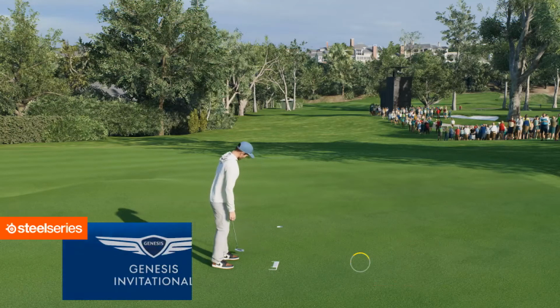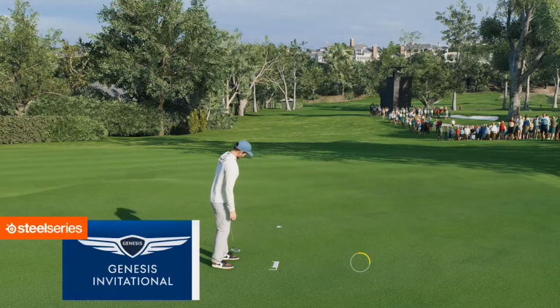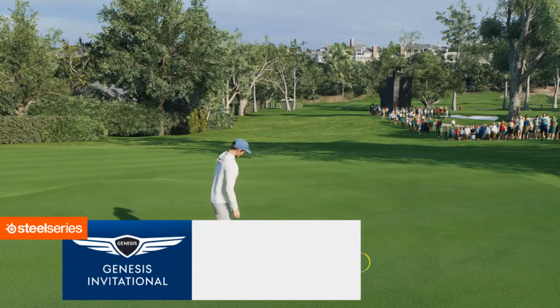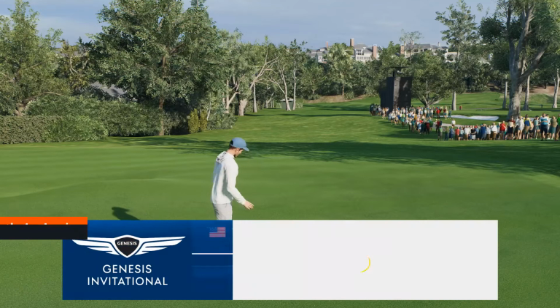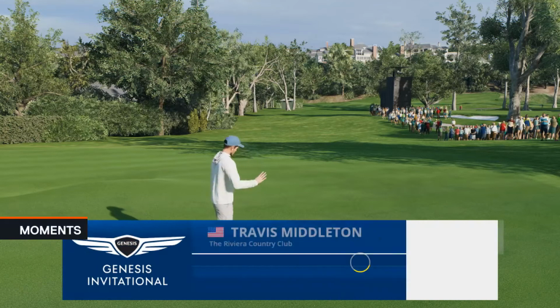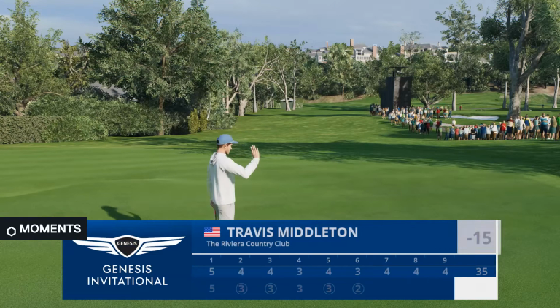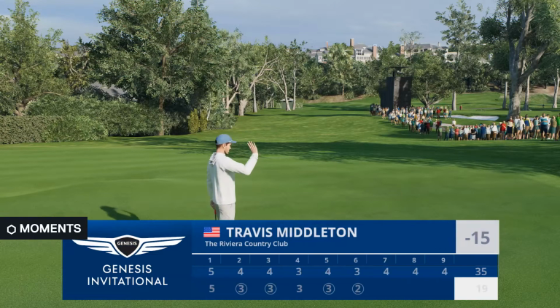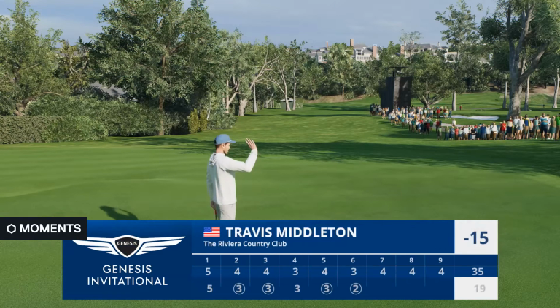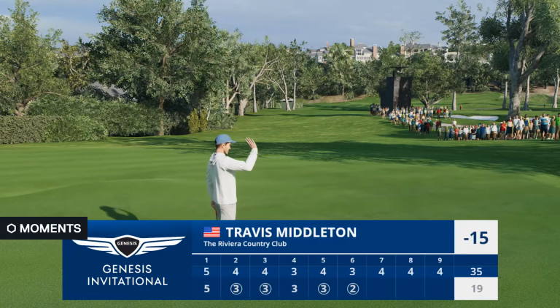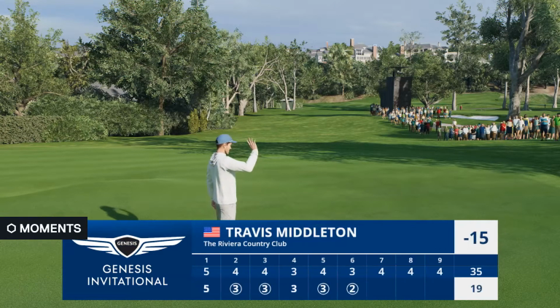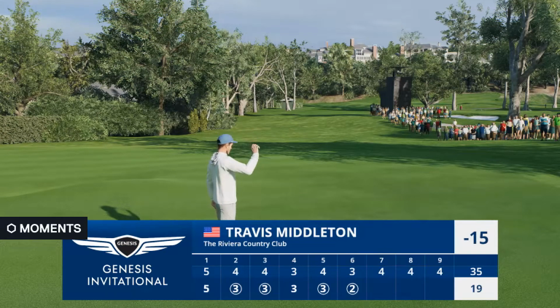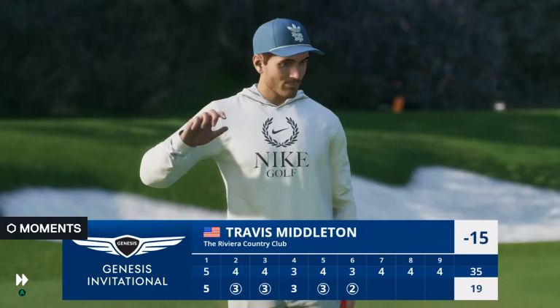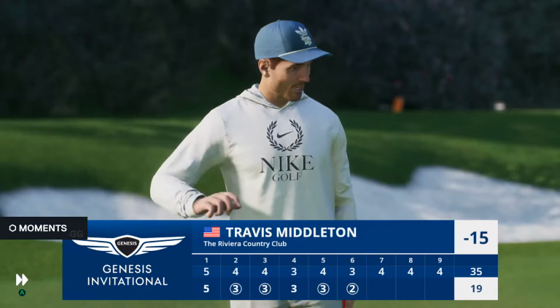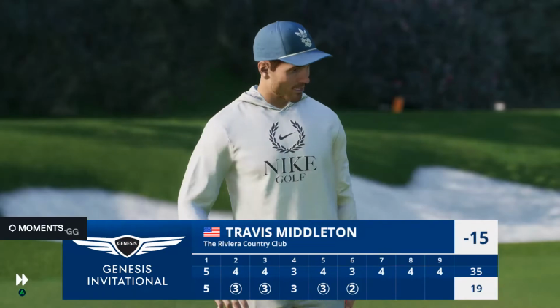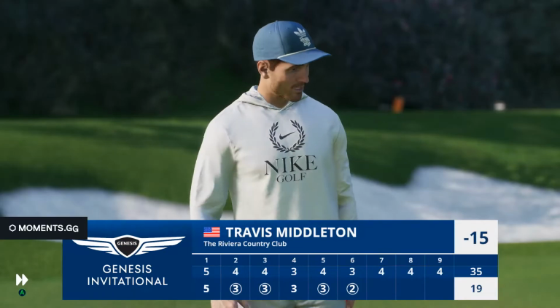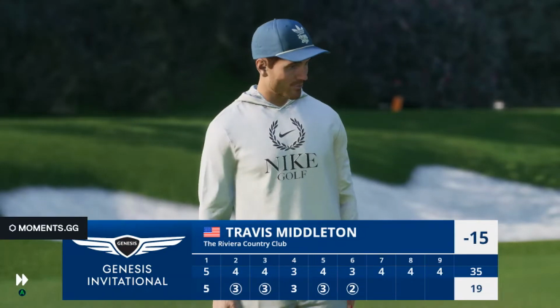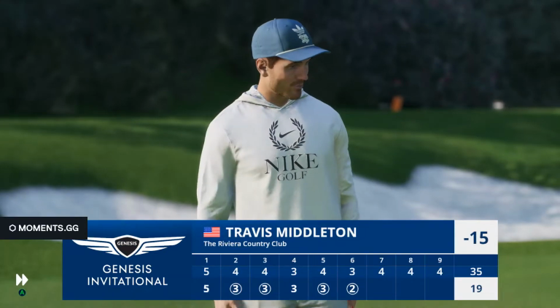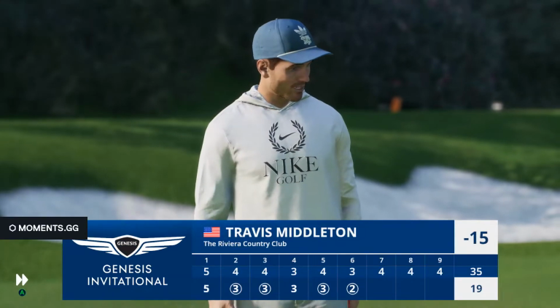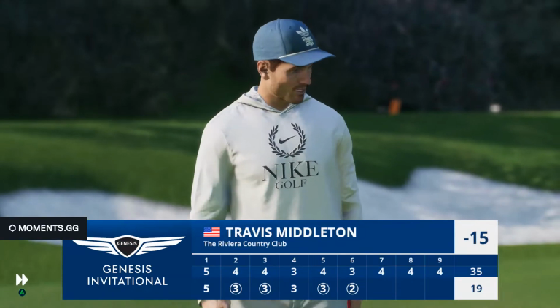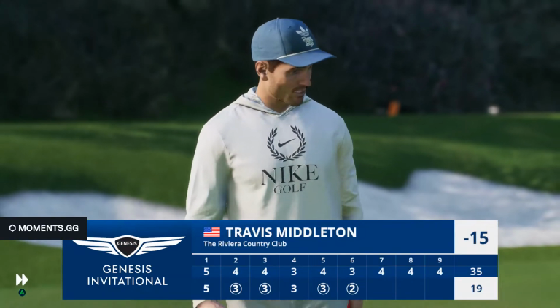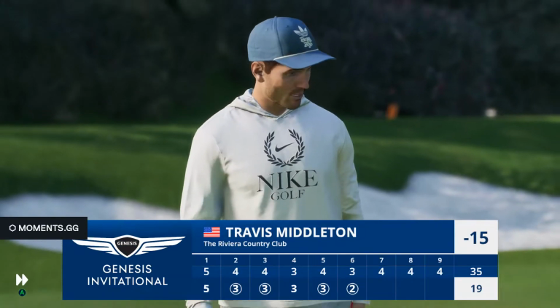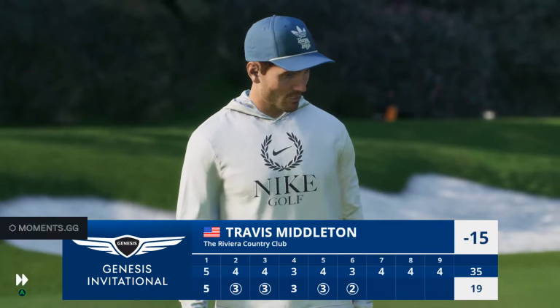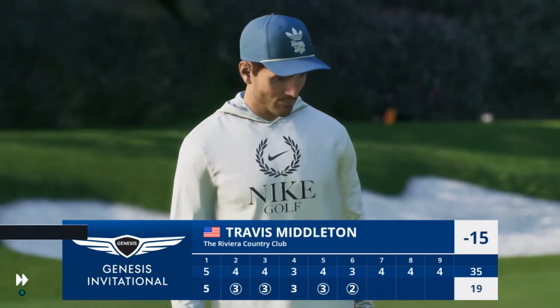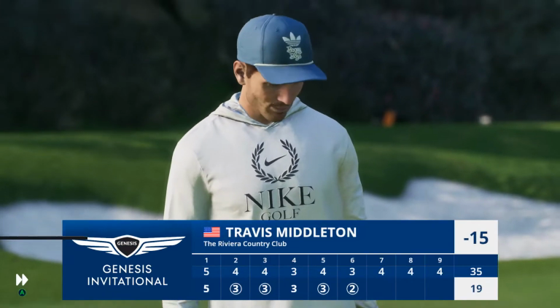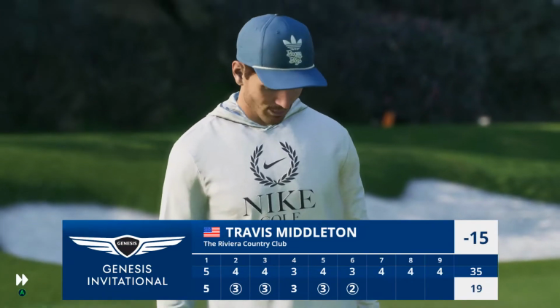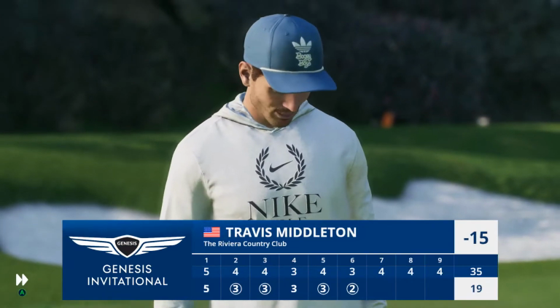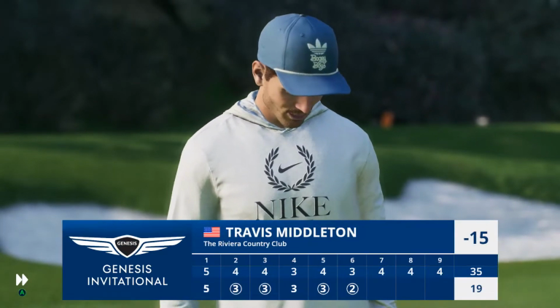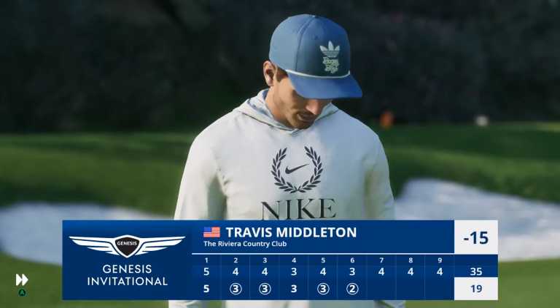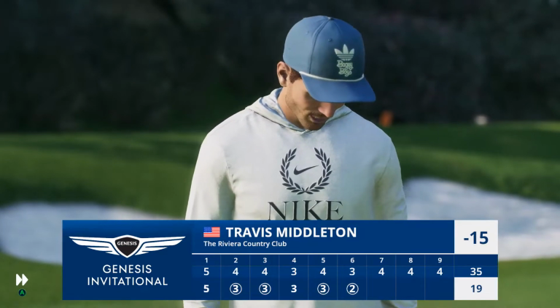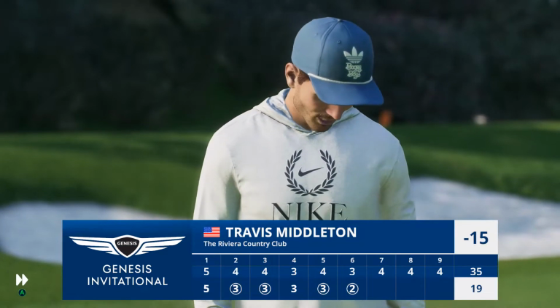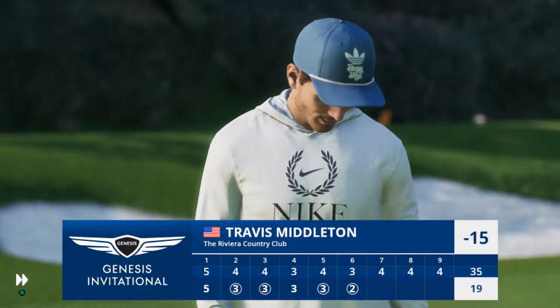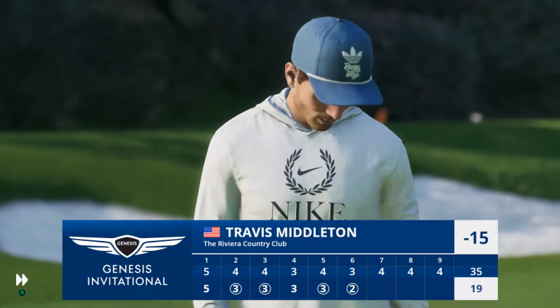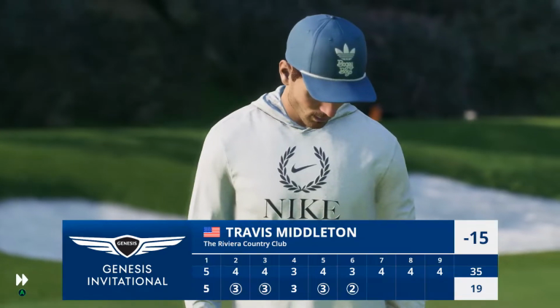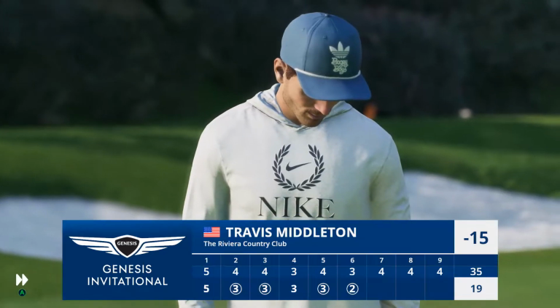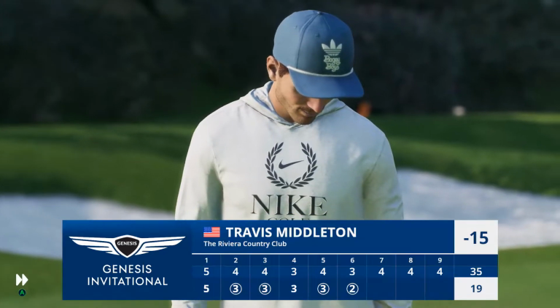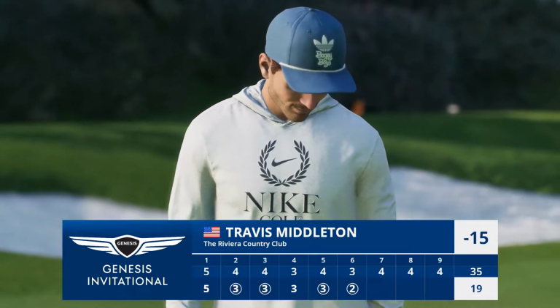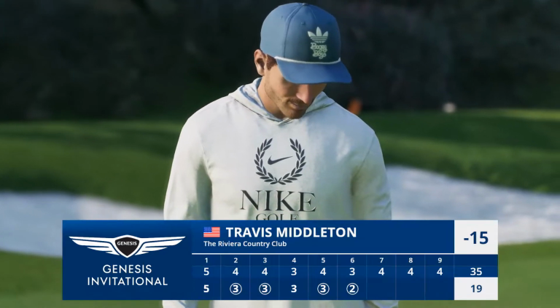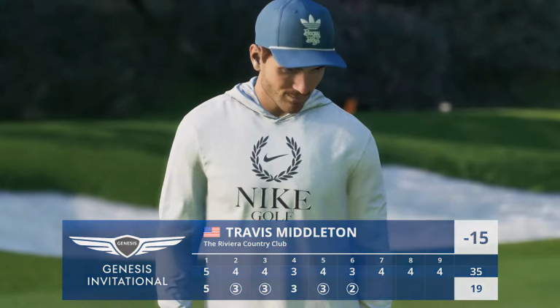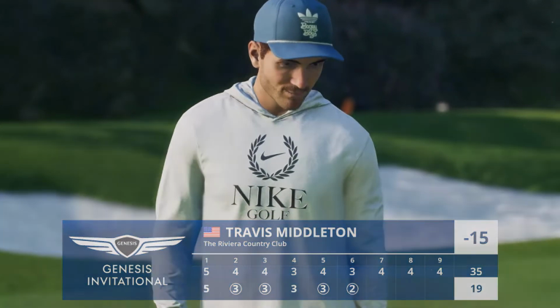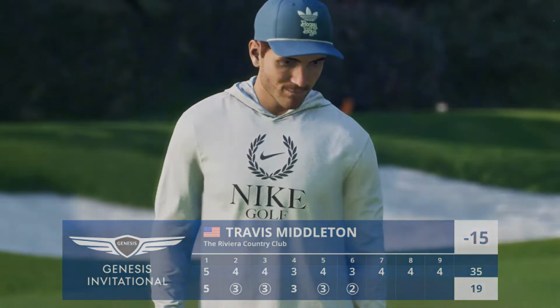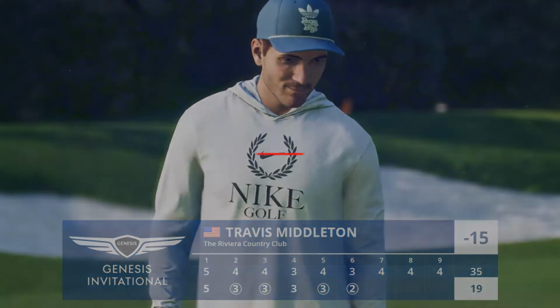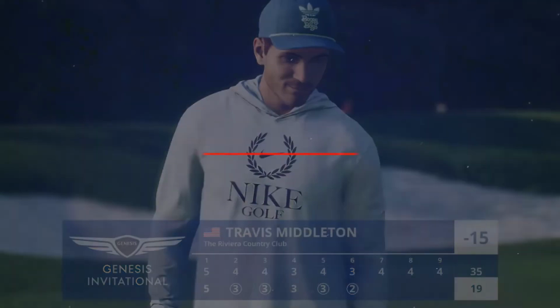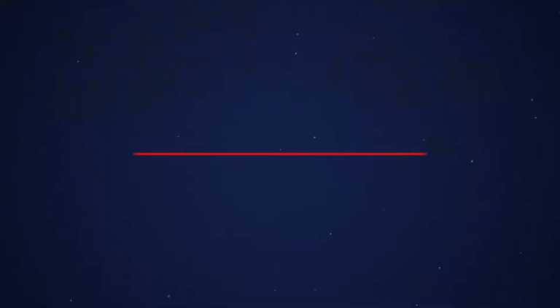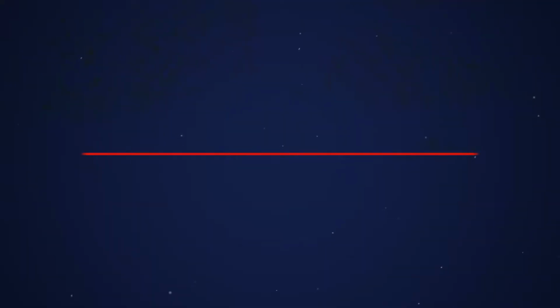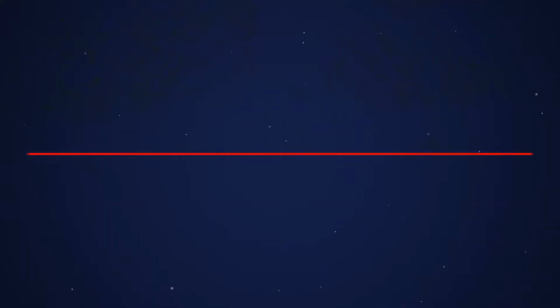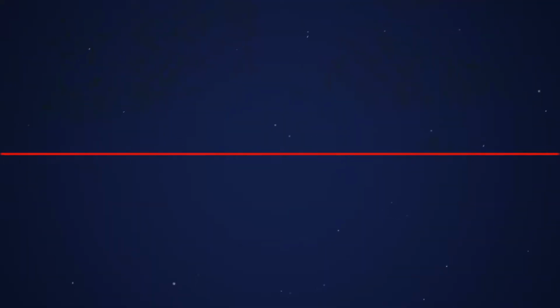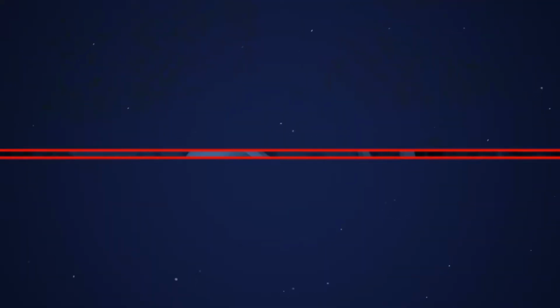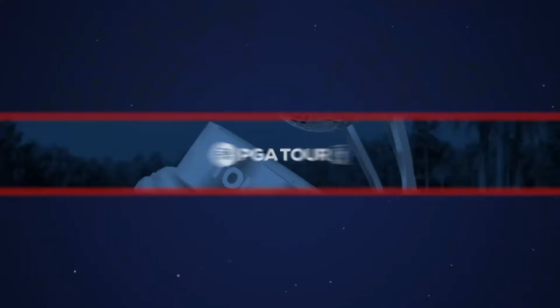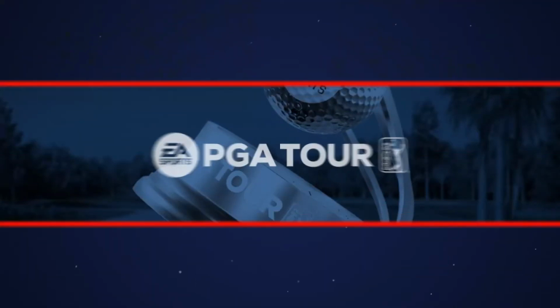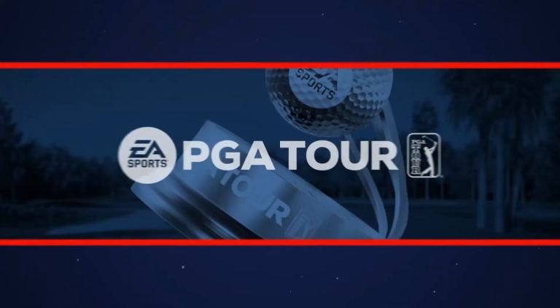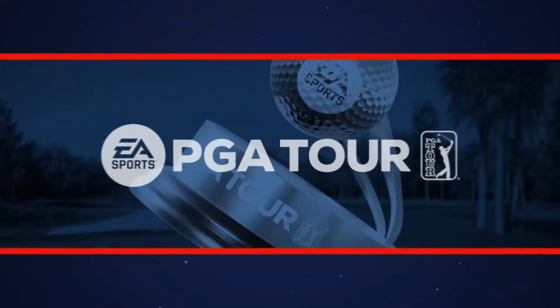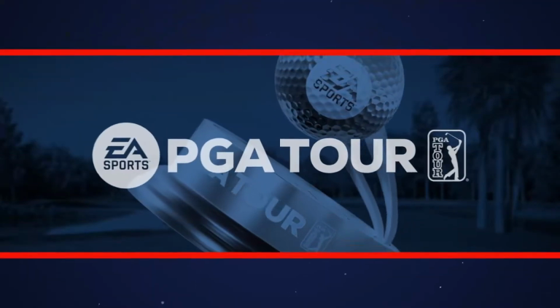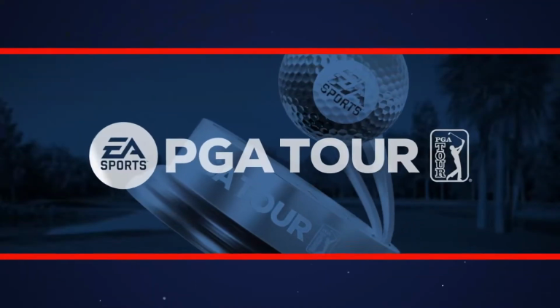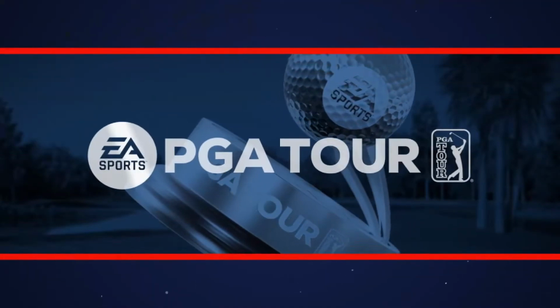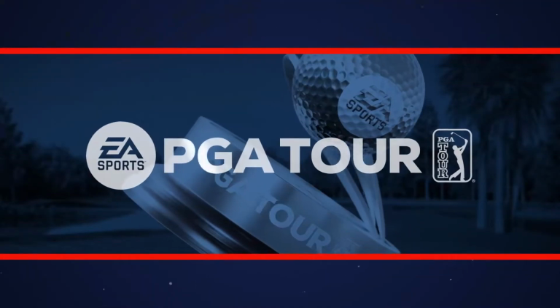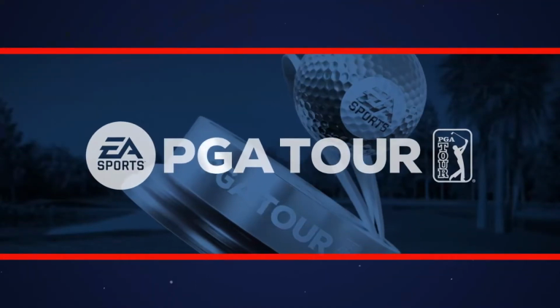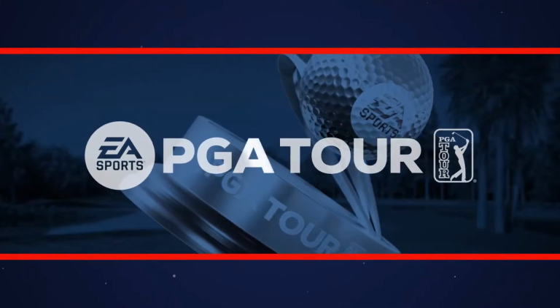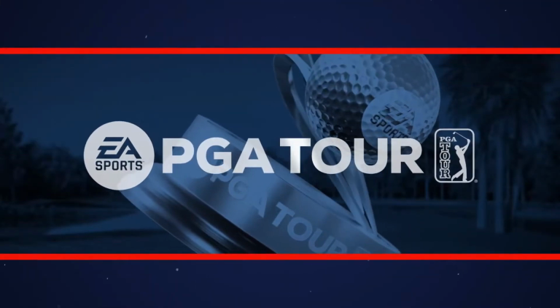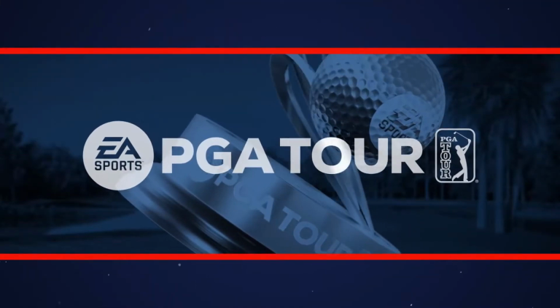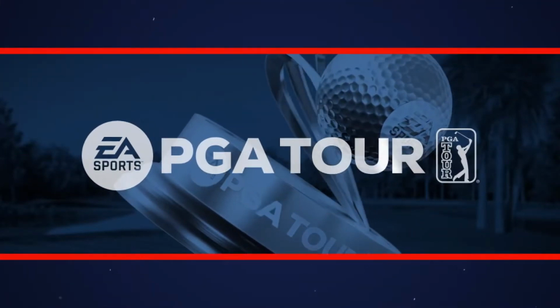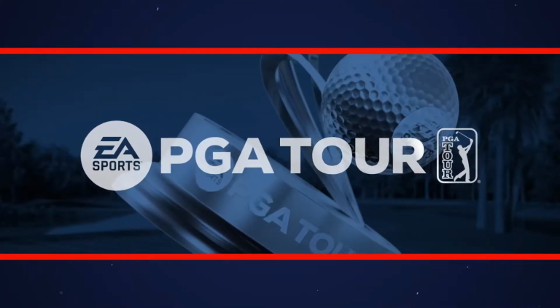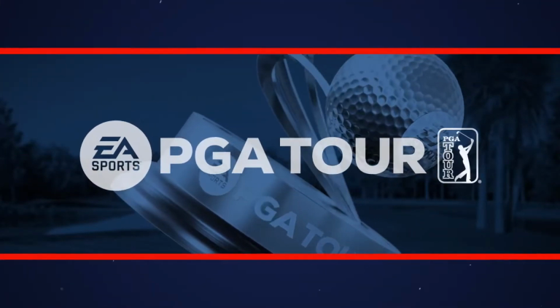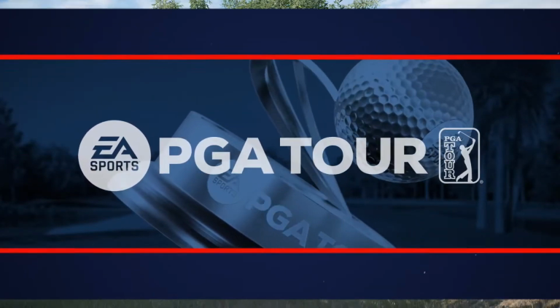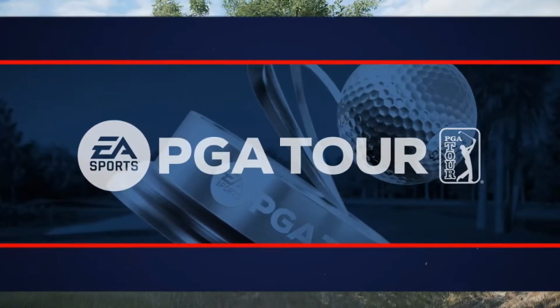Well done. It's back-to-back 40s here on this front side. He moves to 15 under.